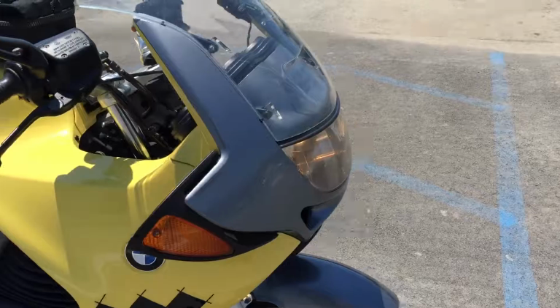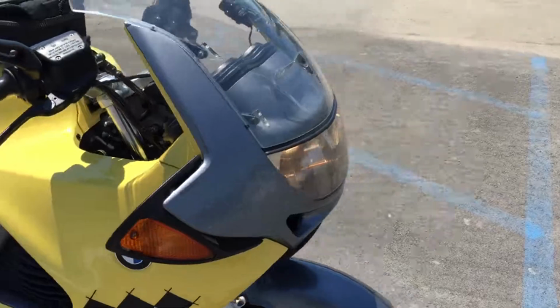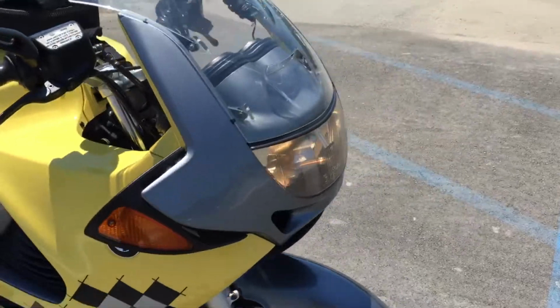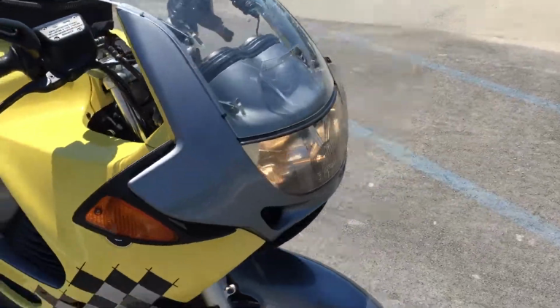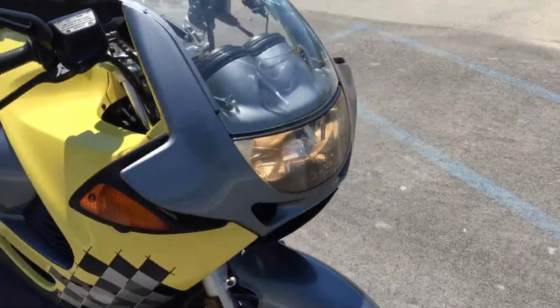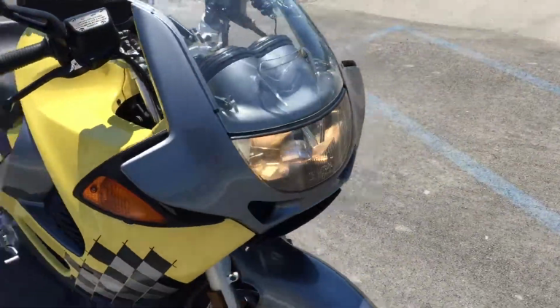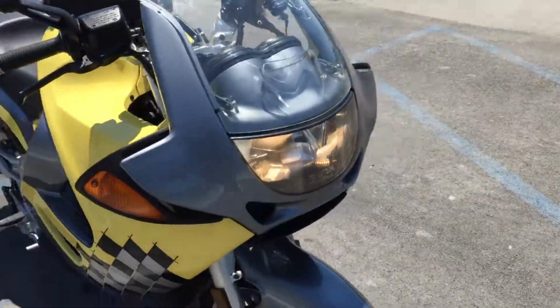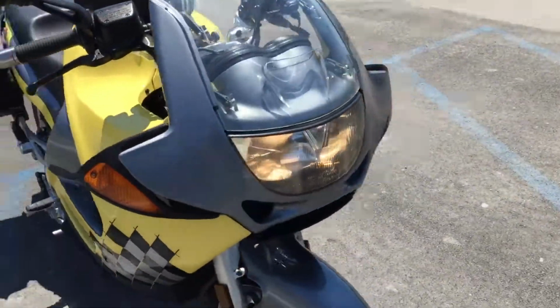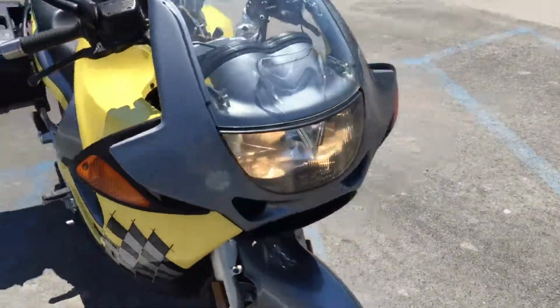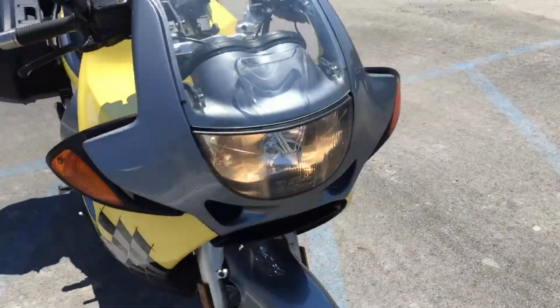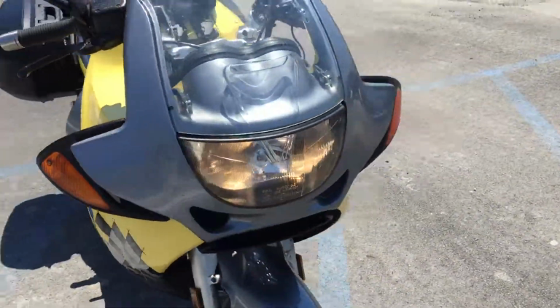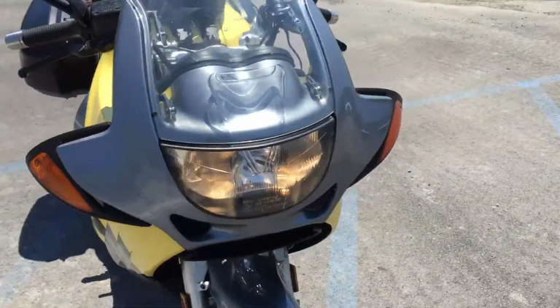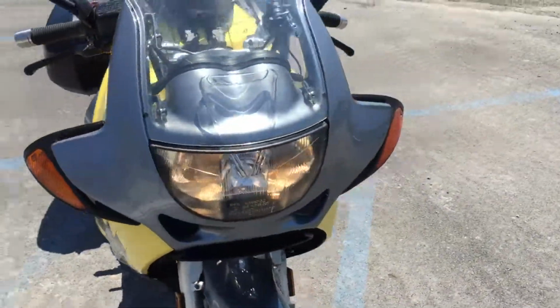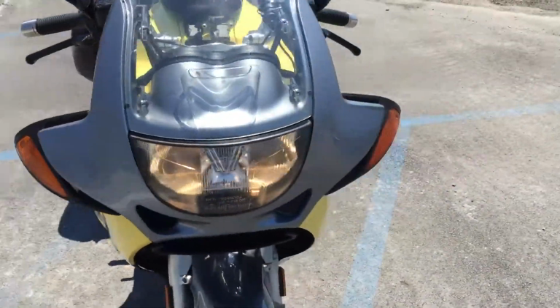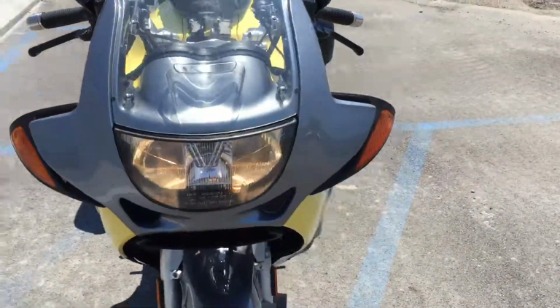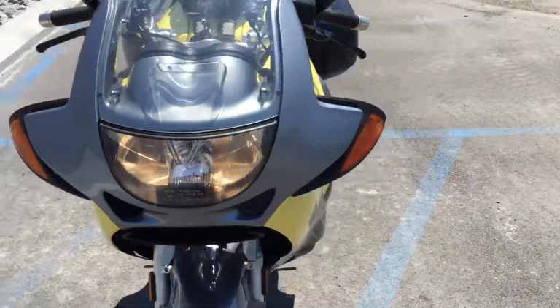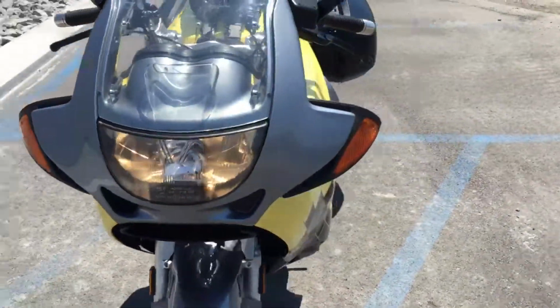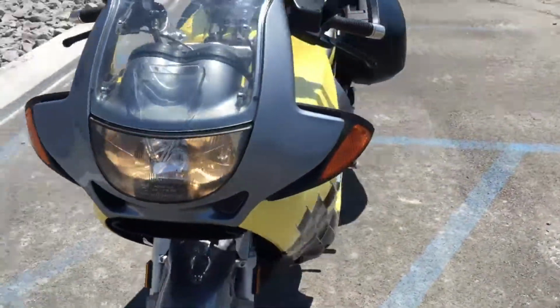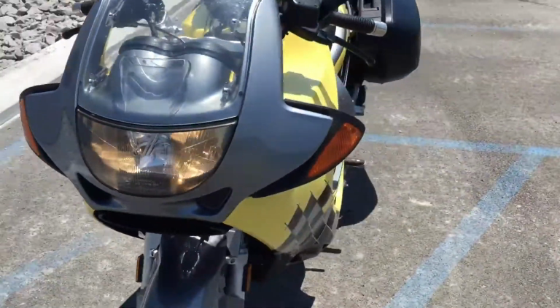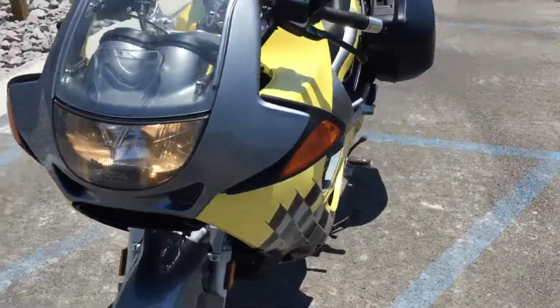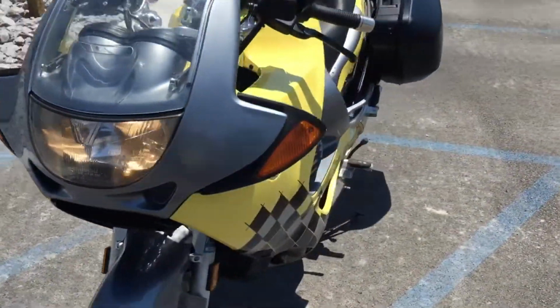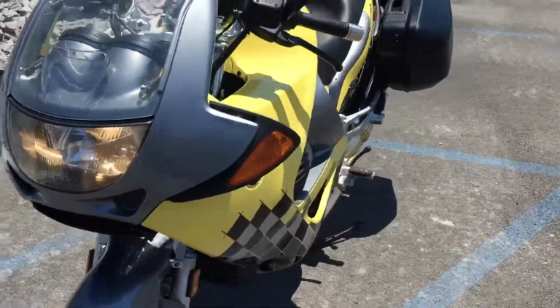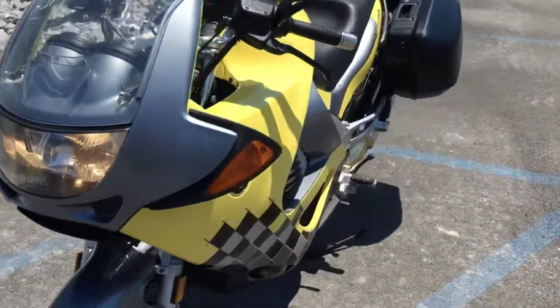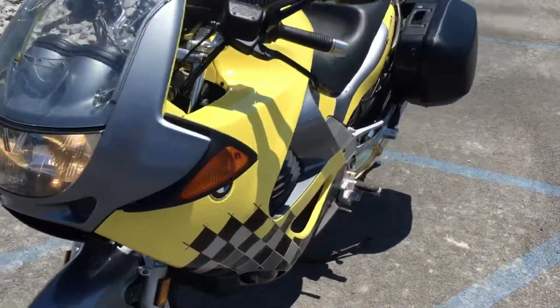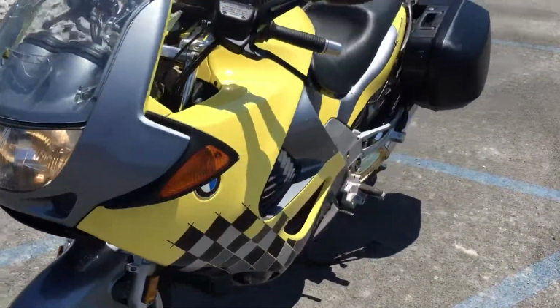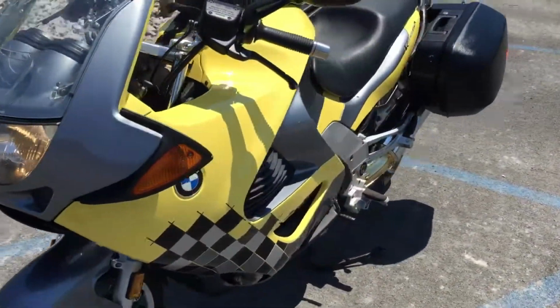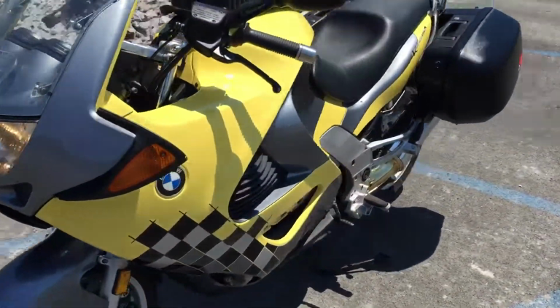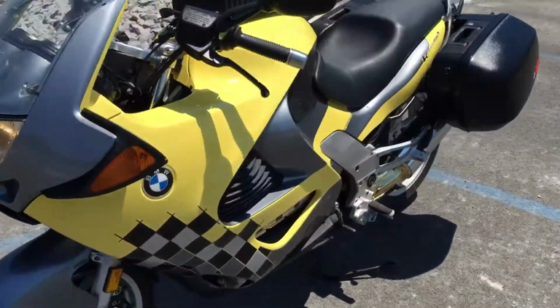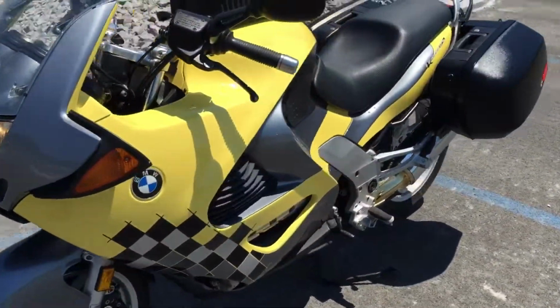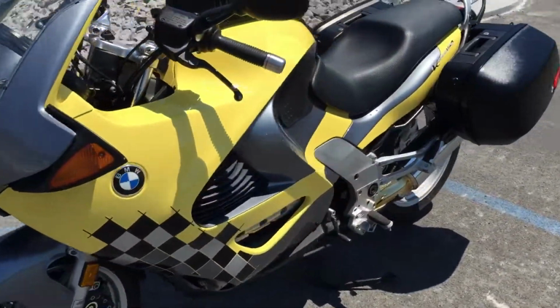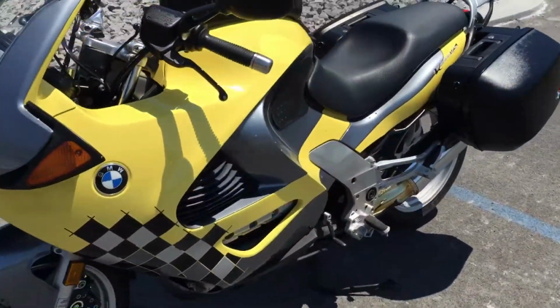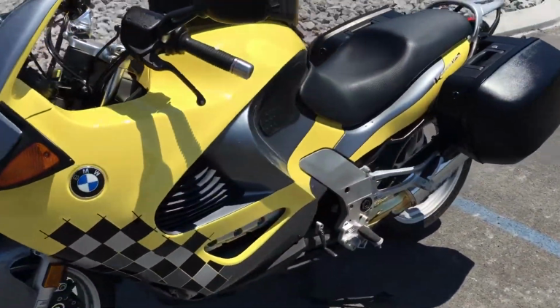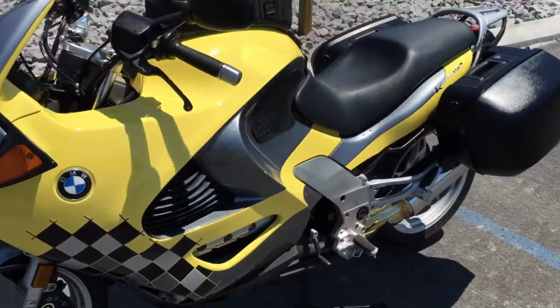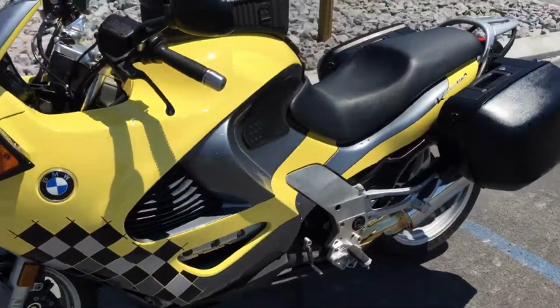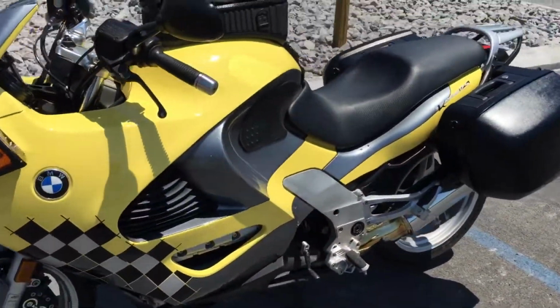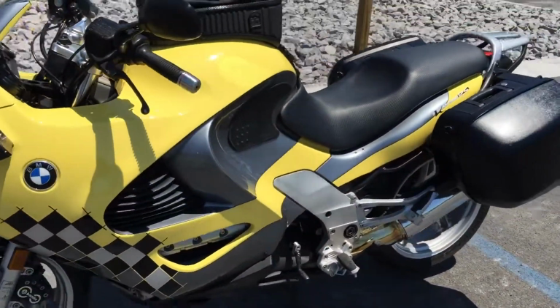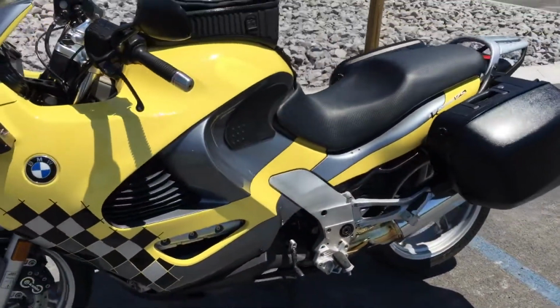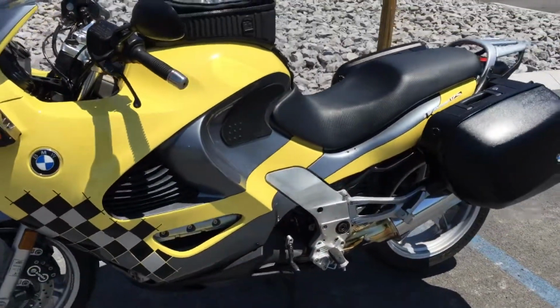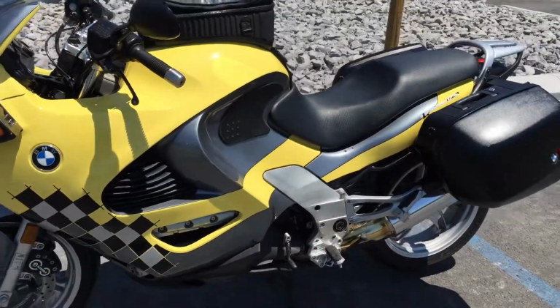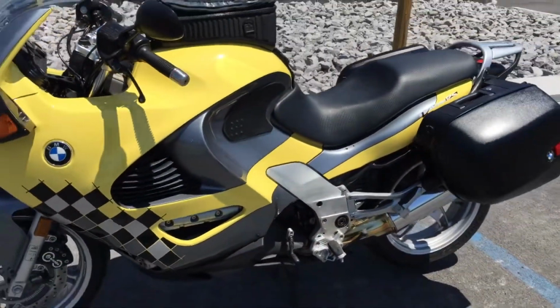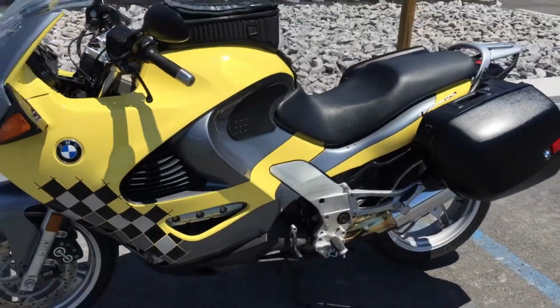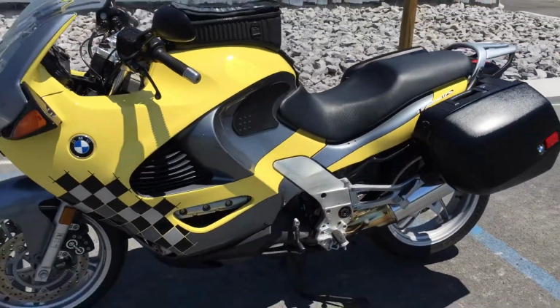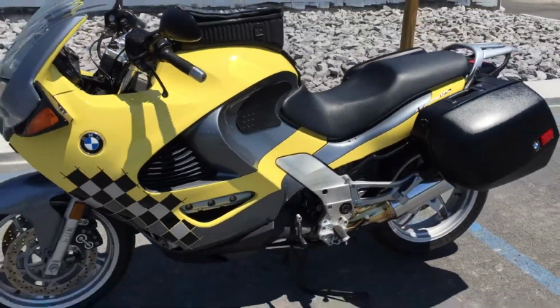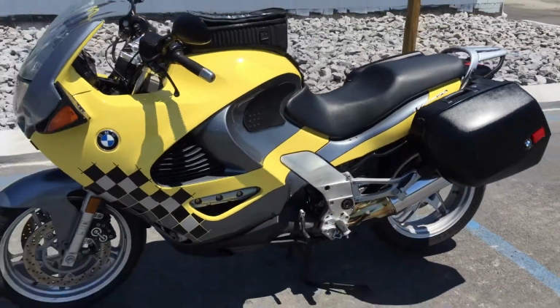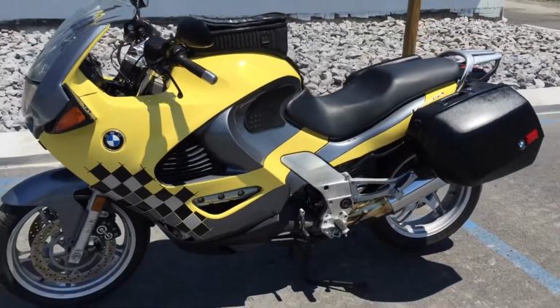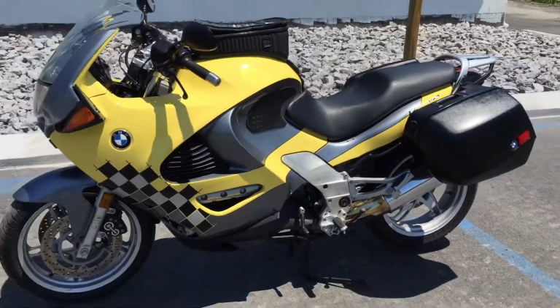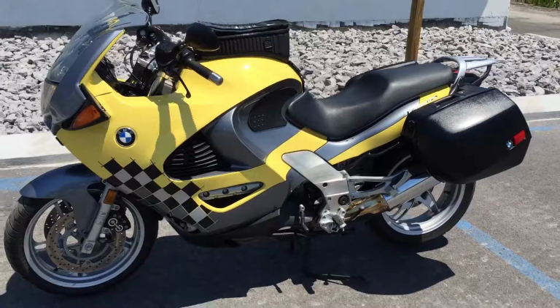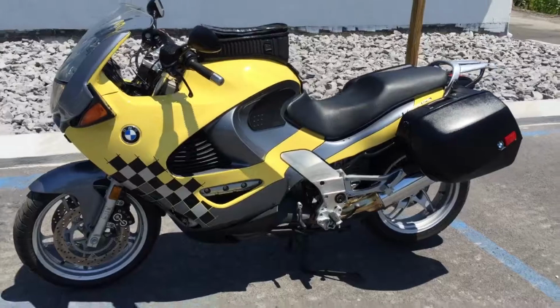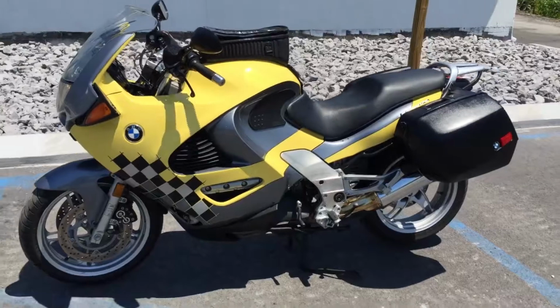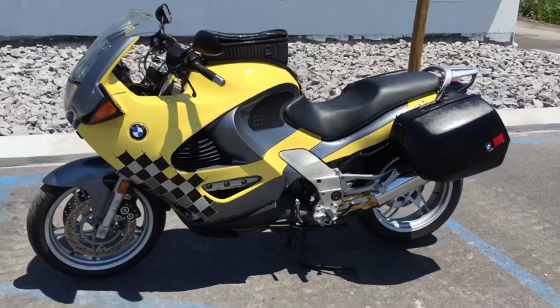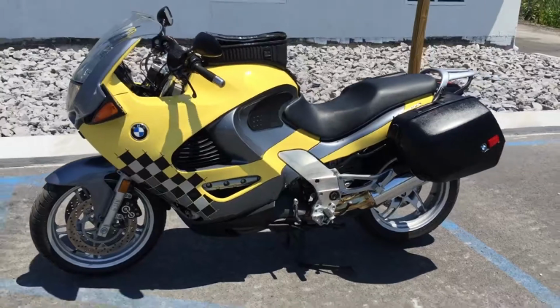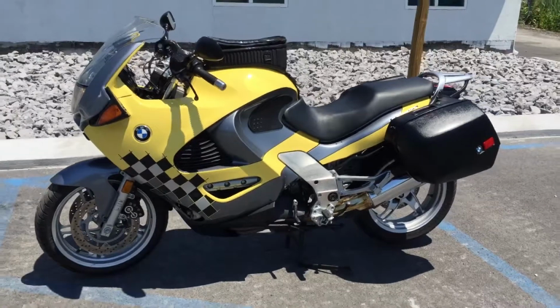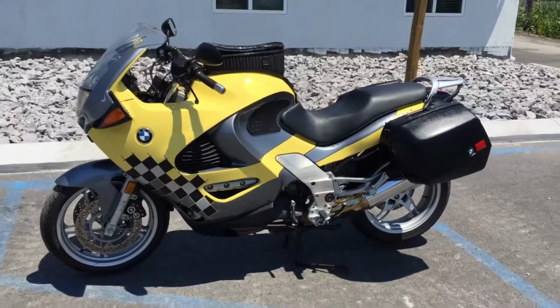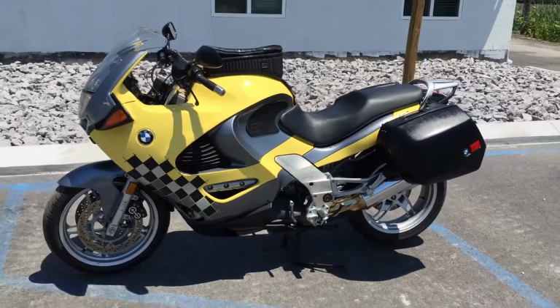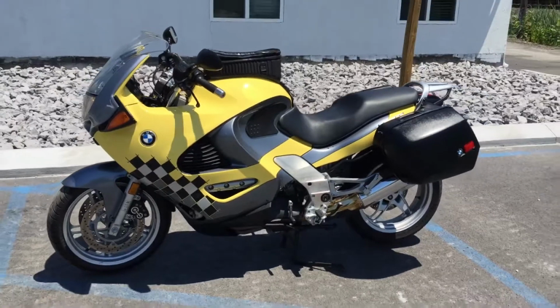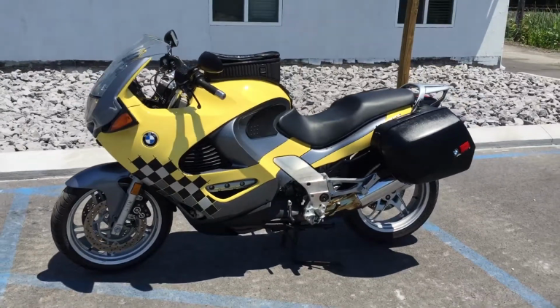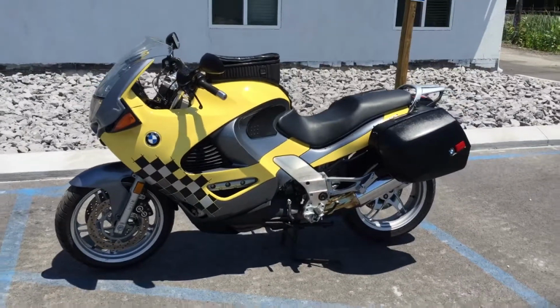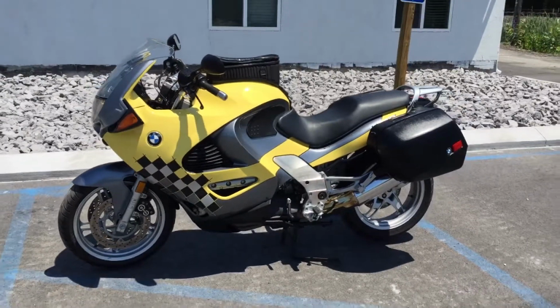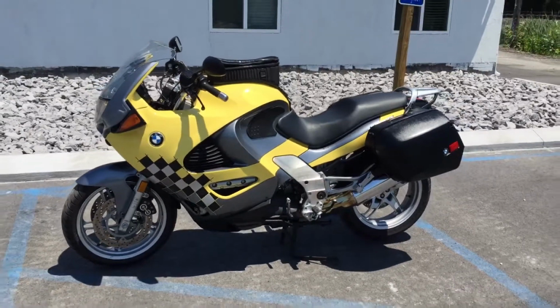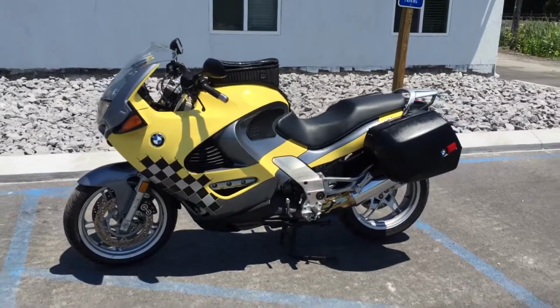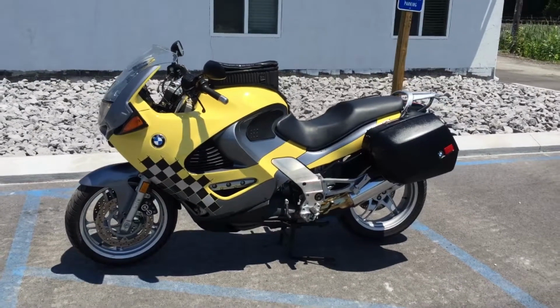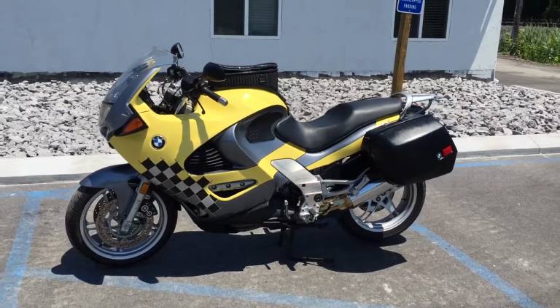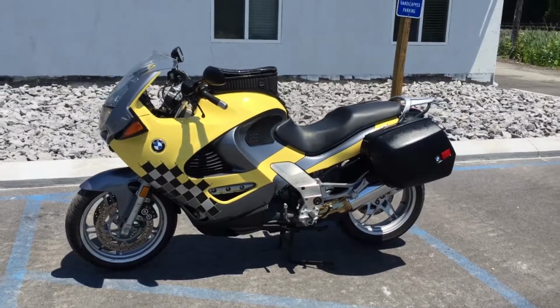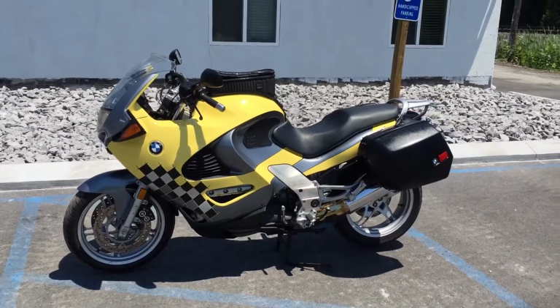Give us a call today or email info at Kissel Motorsports dot com for more information or to schedule a test ride on this RS. Thank you.